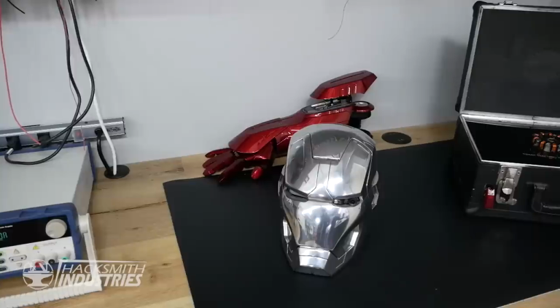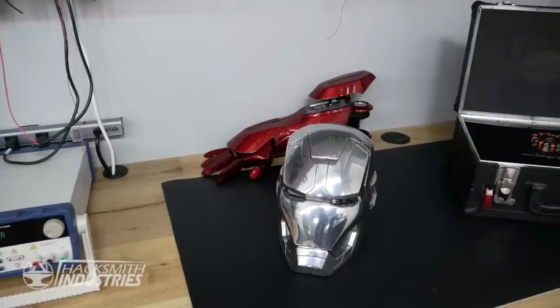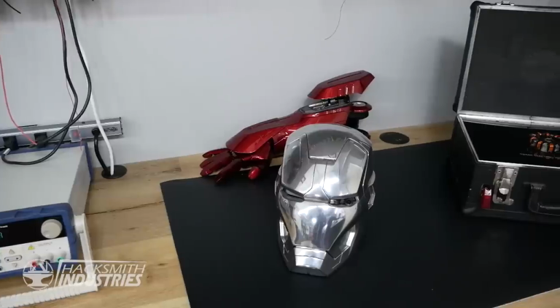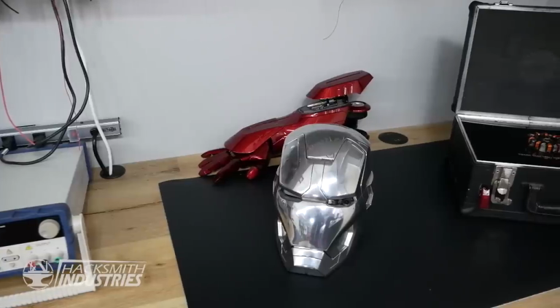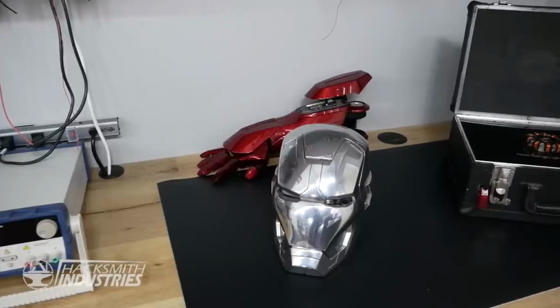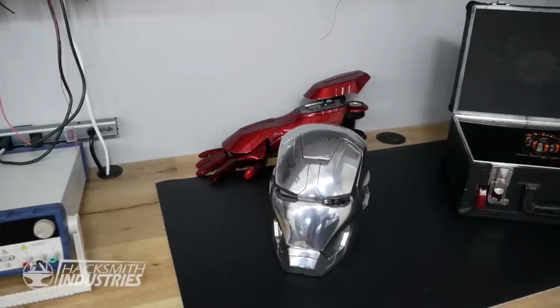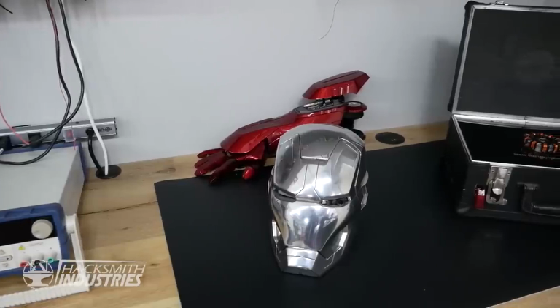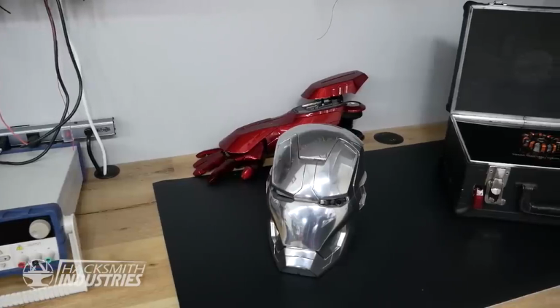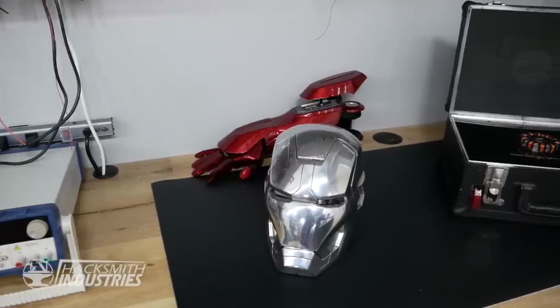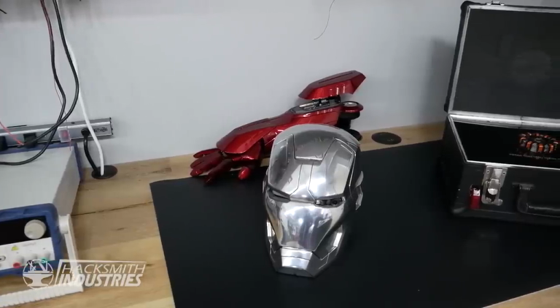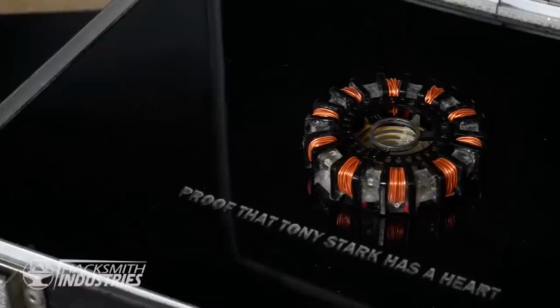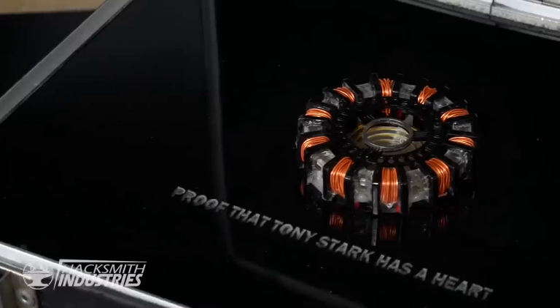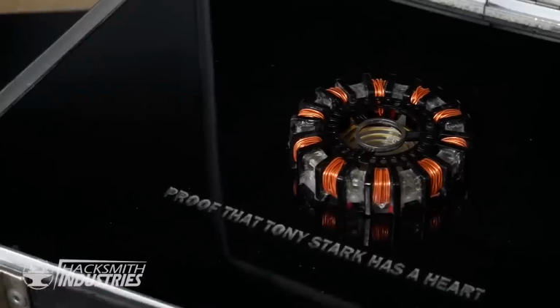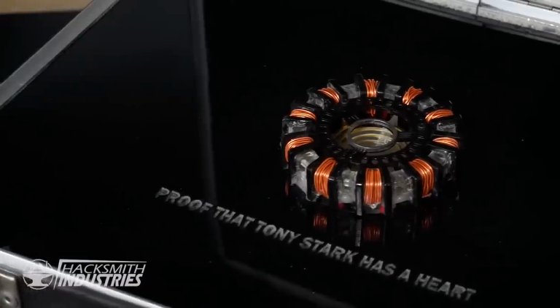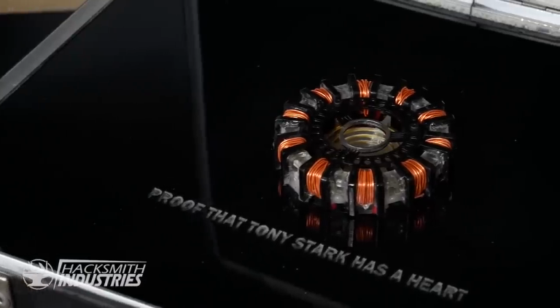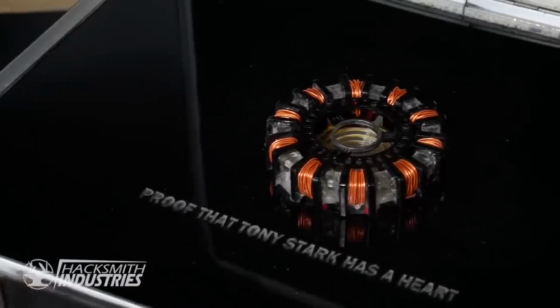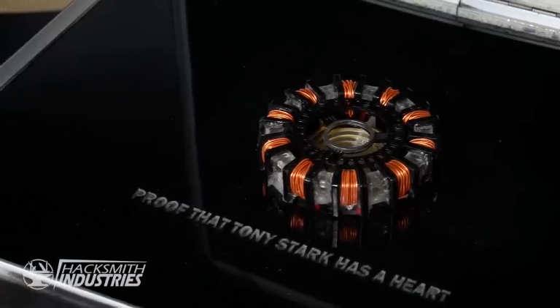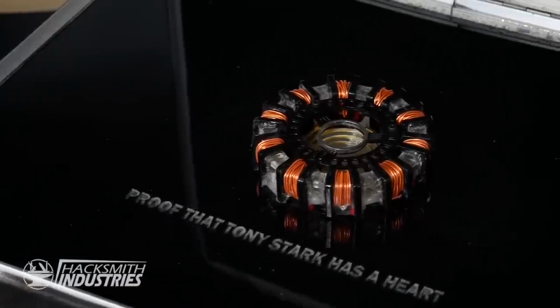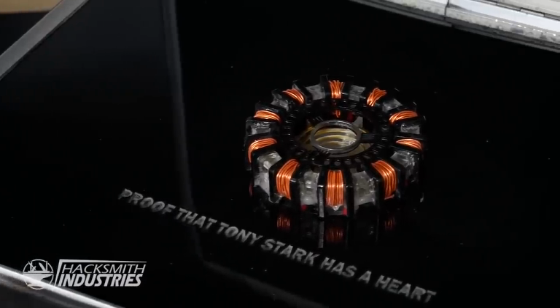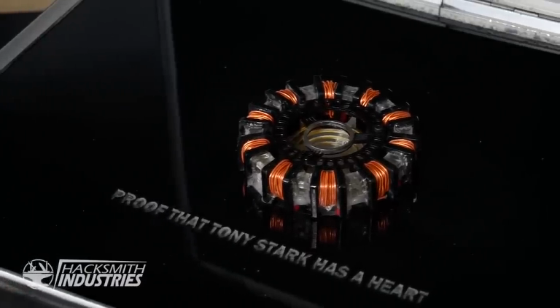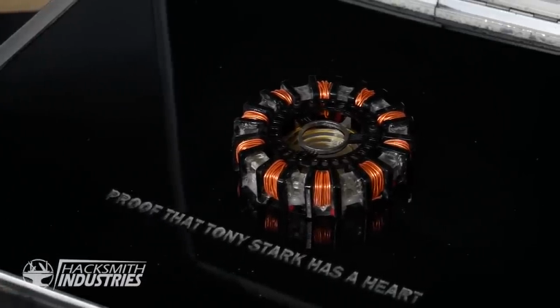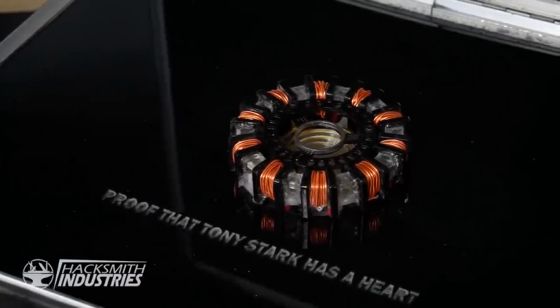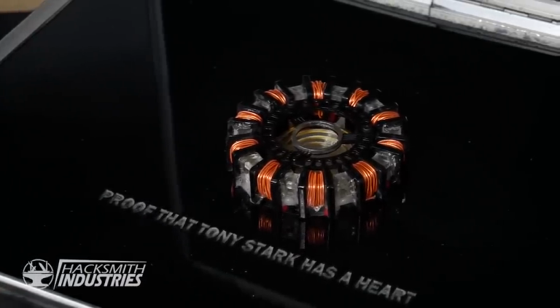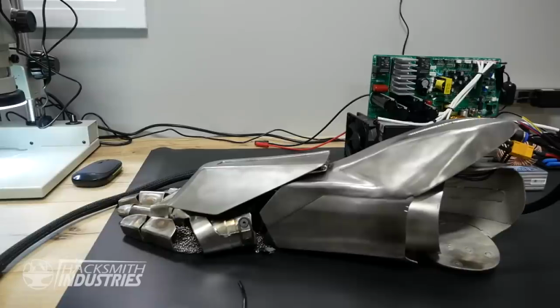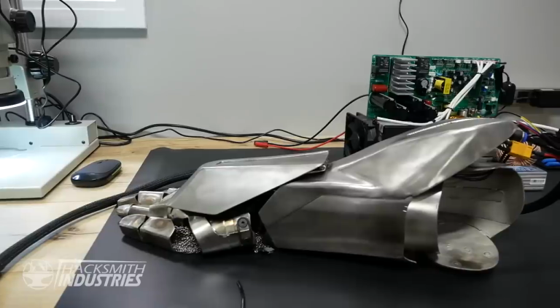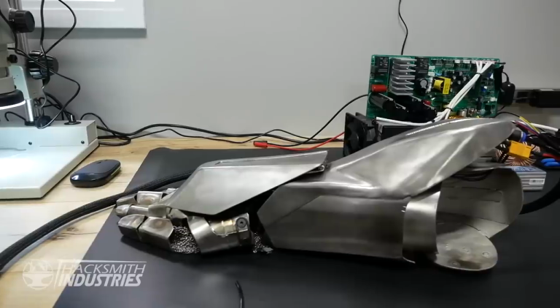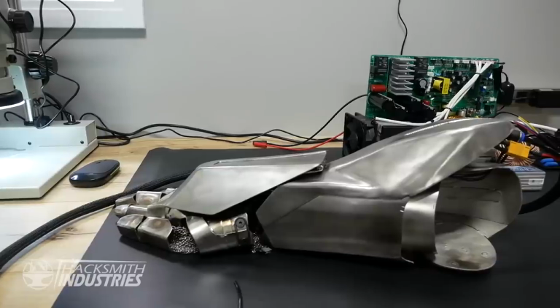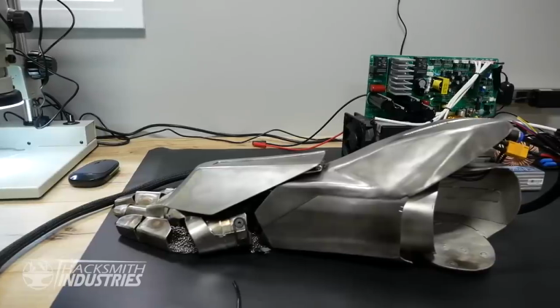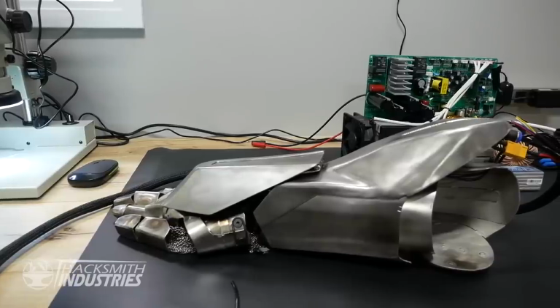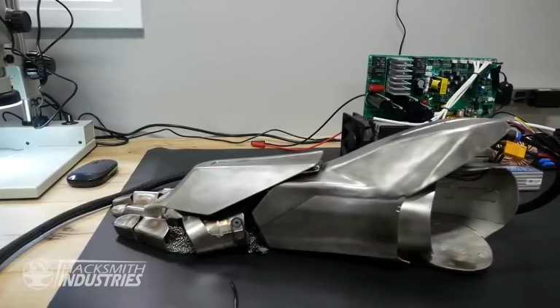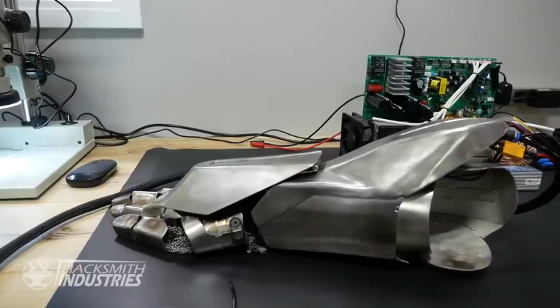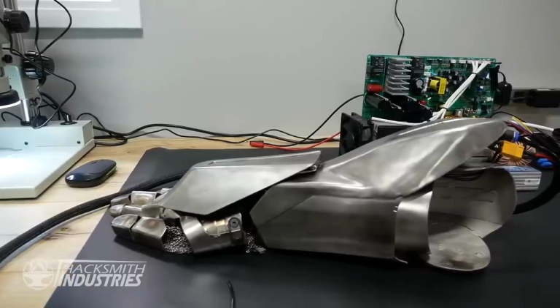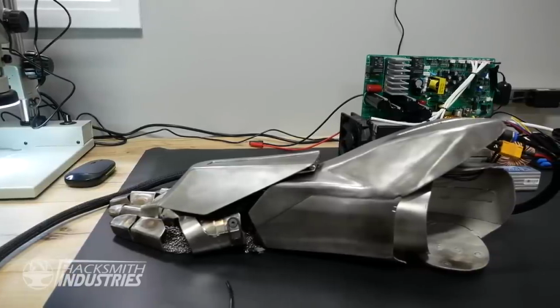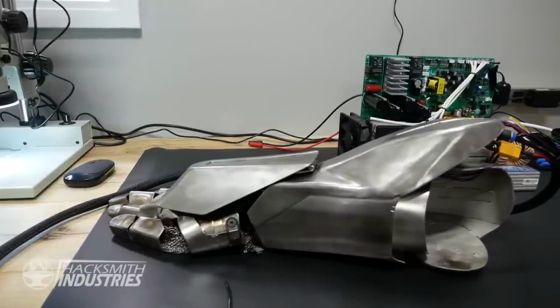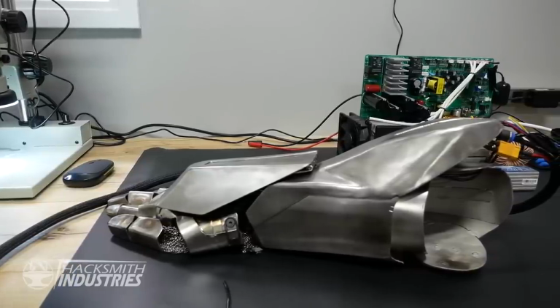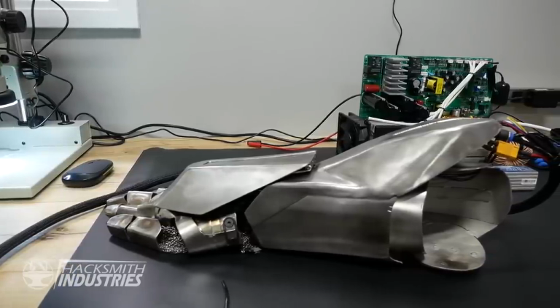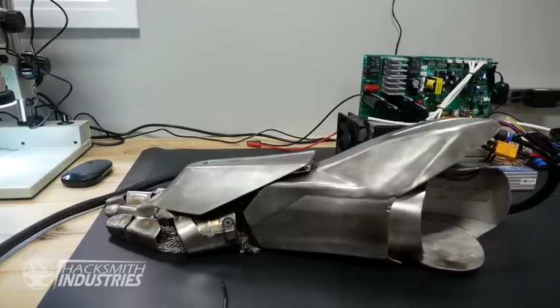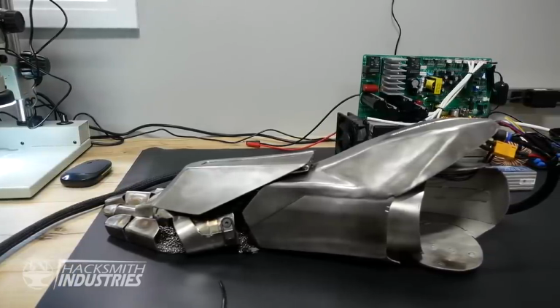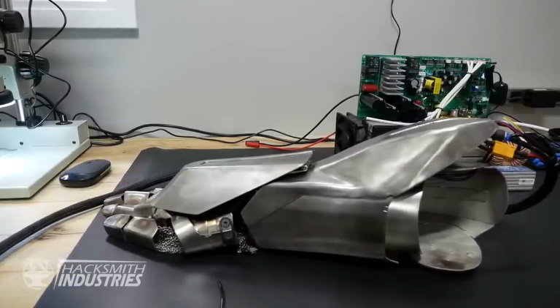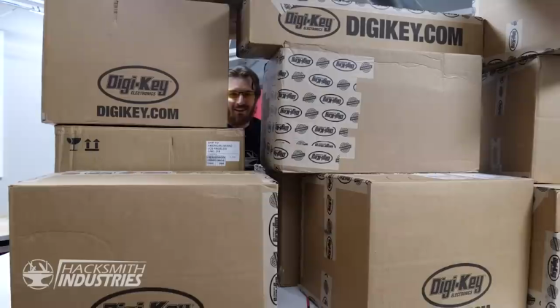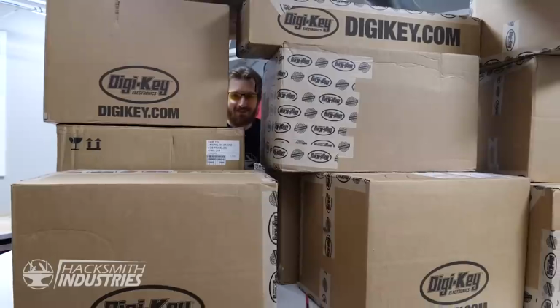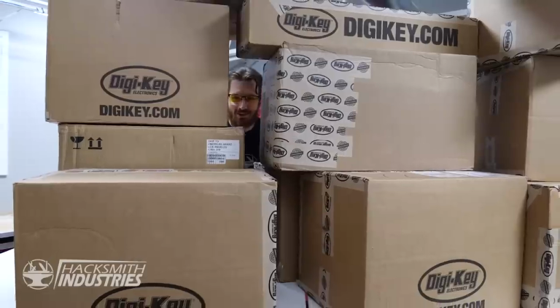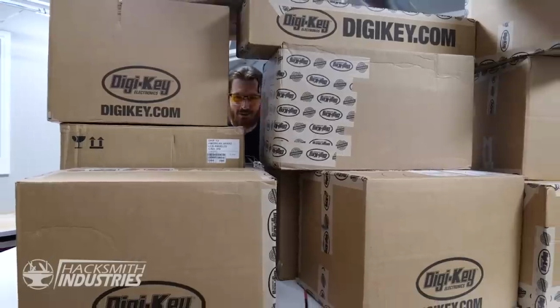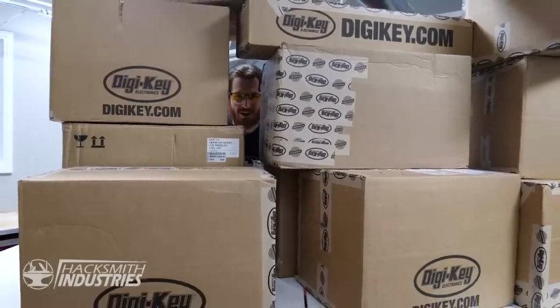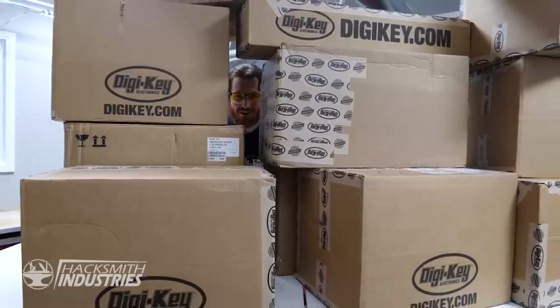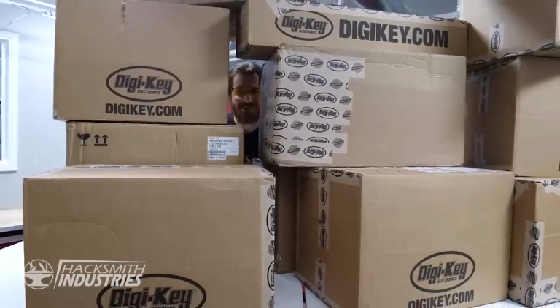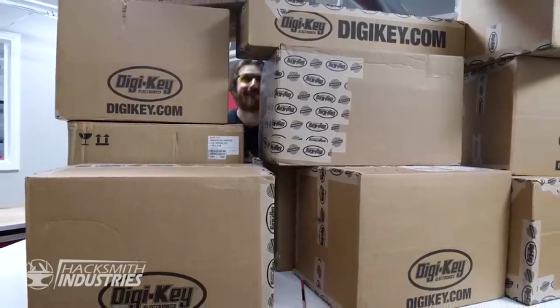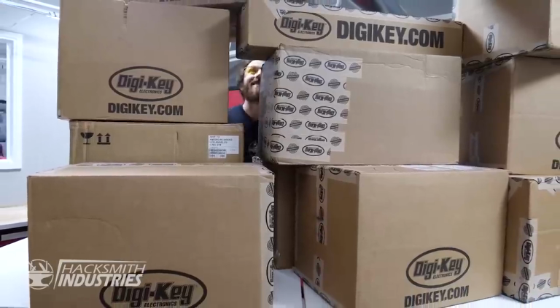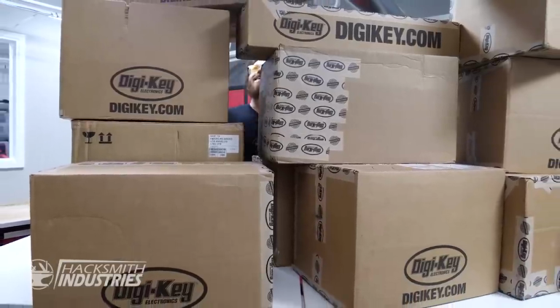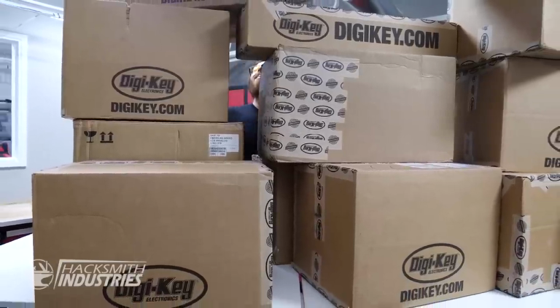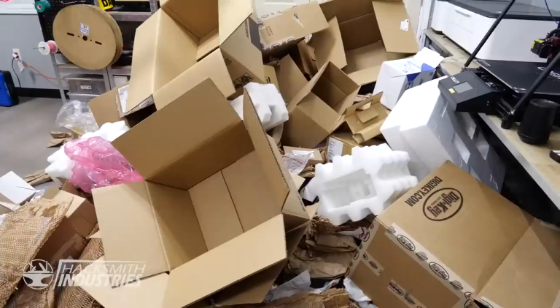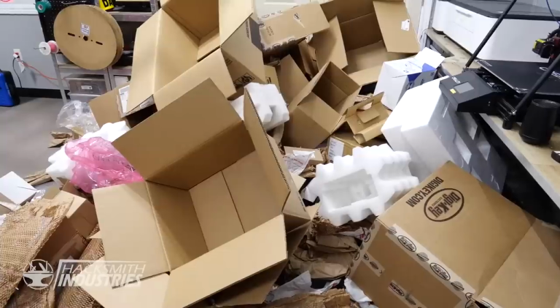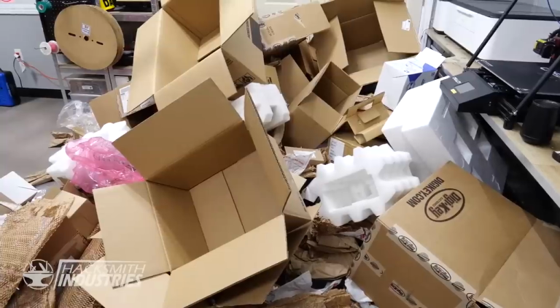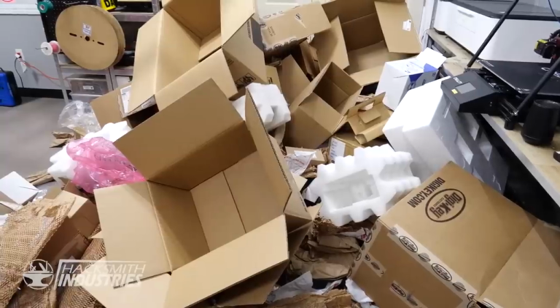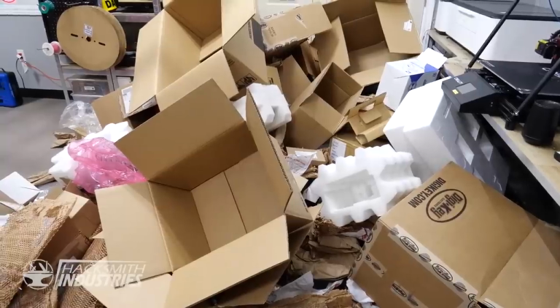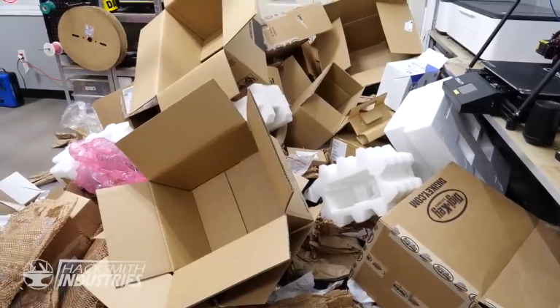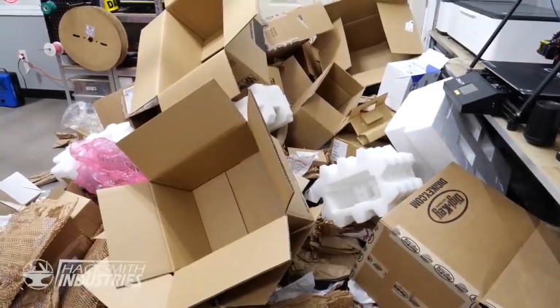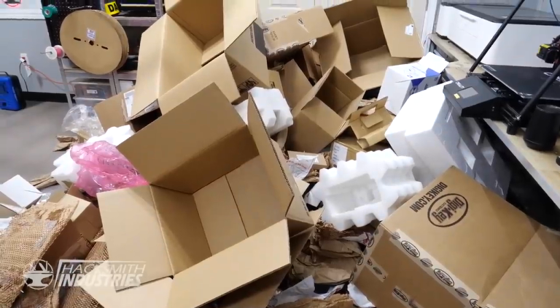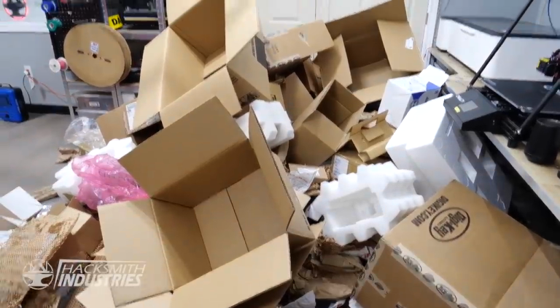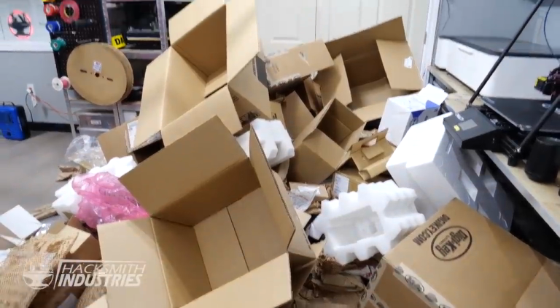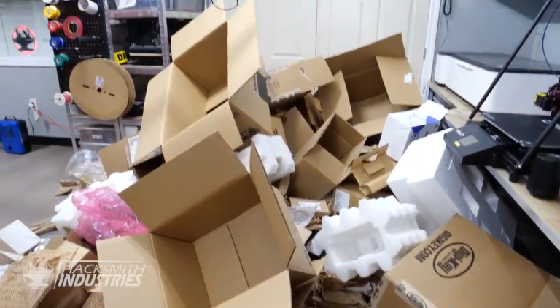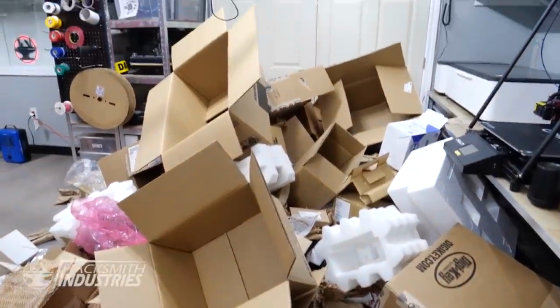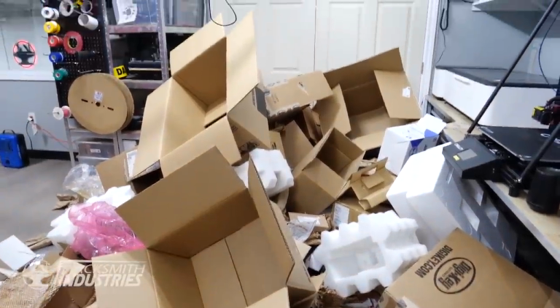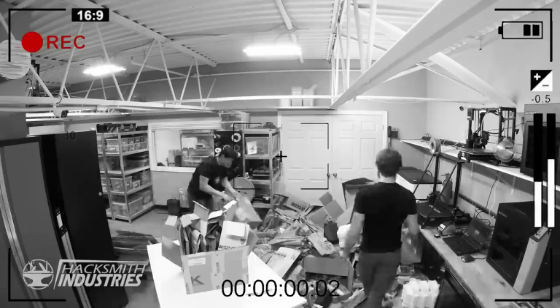Digikey basically challenged us to make the ultimate electronics workstation. Let's start unboxing it. Look at all the cardboard.